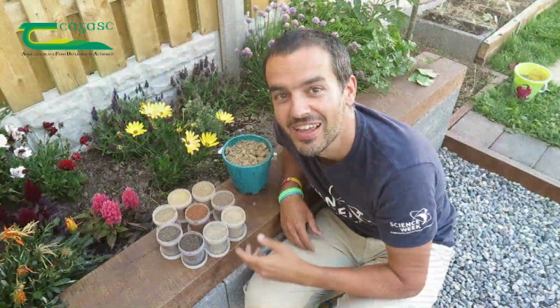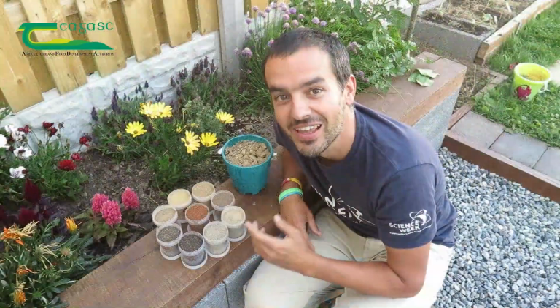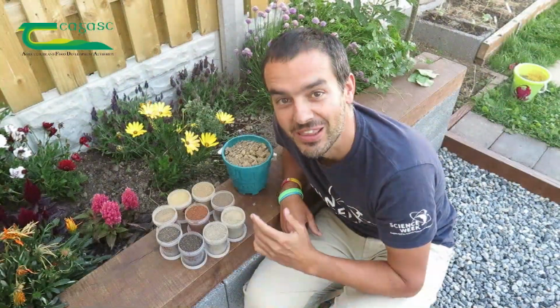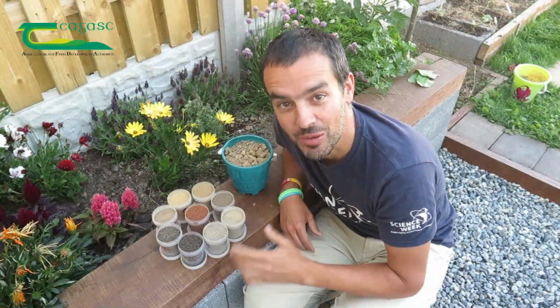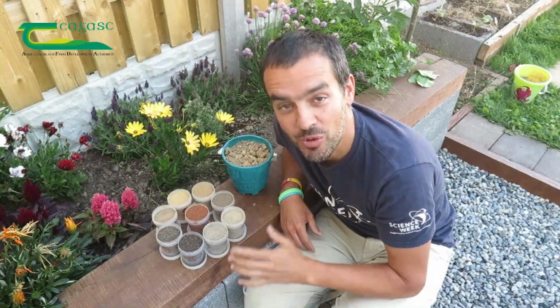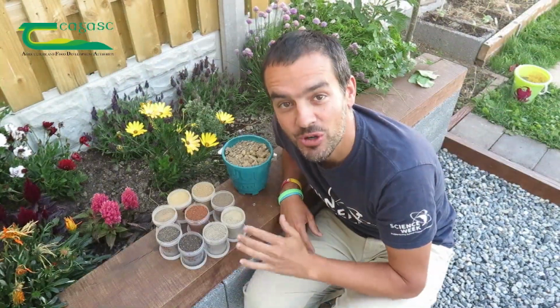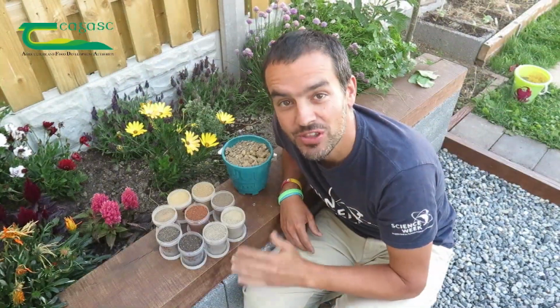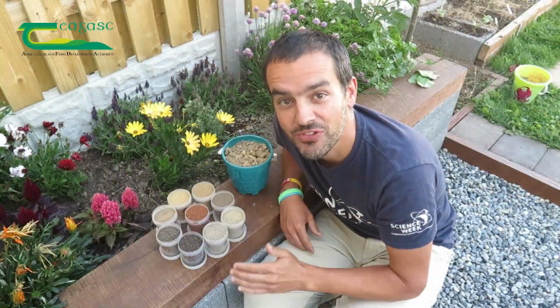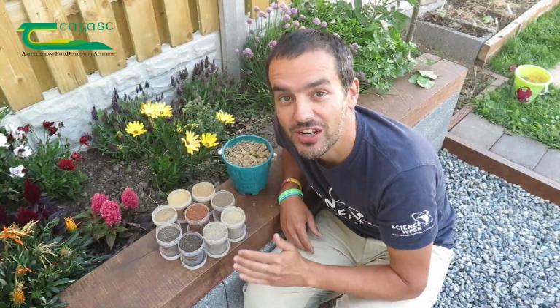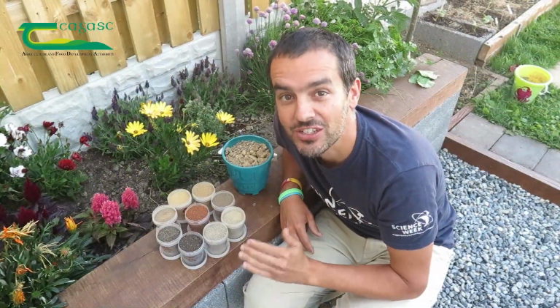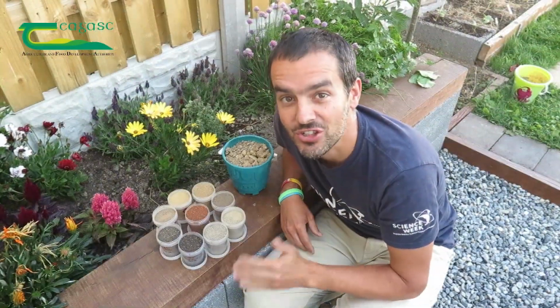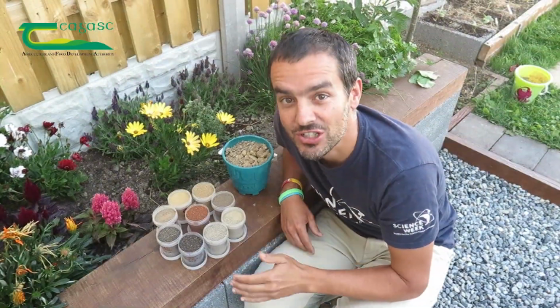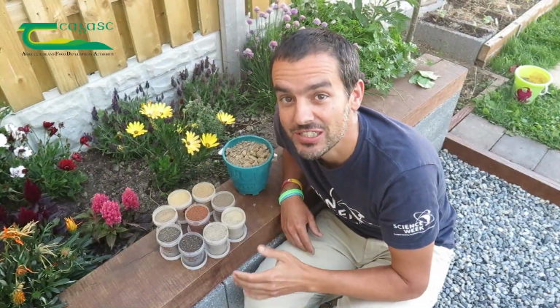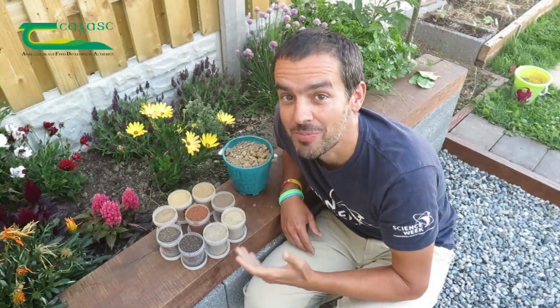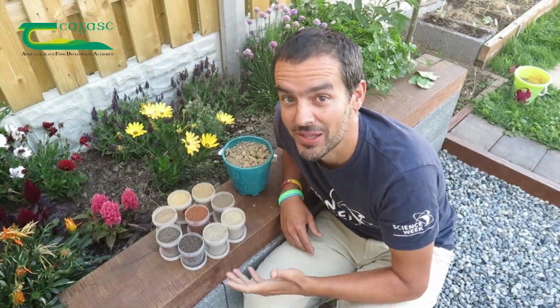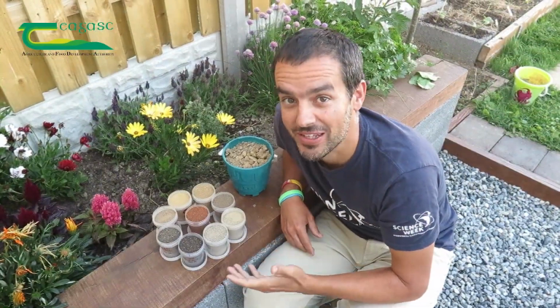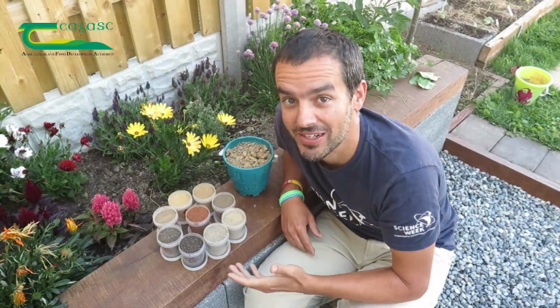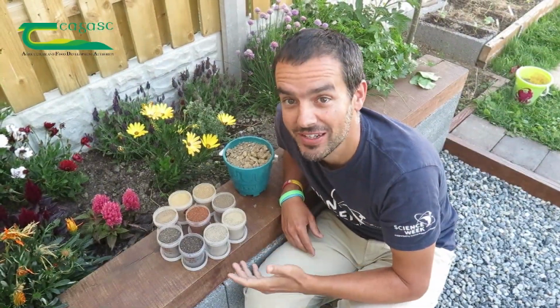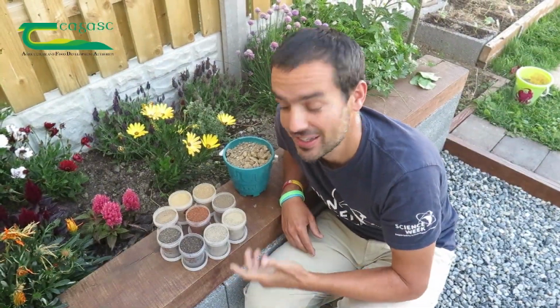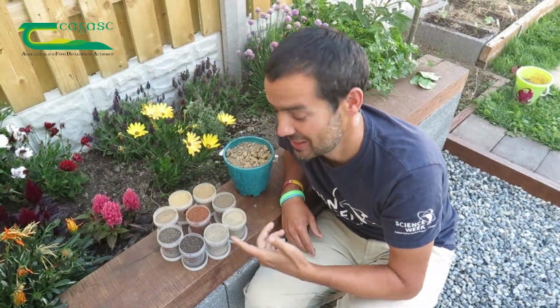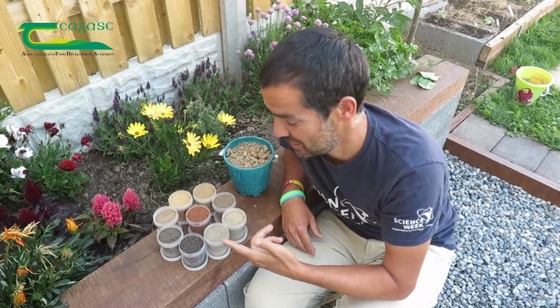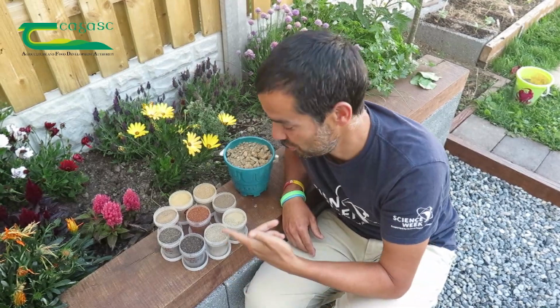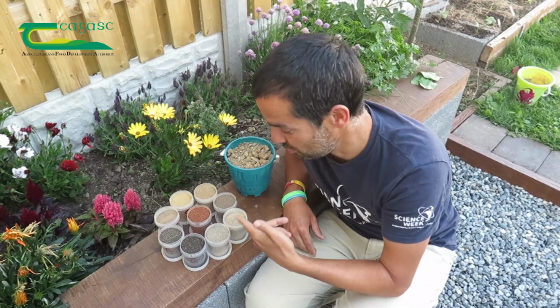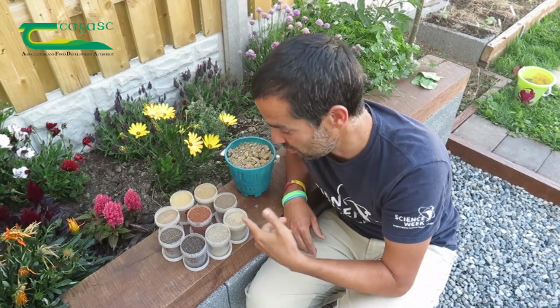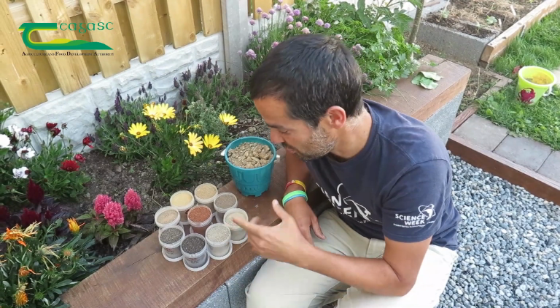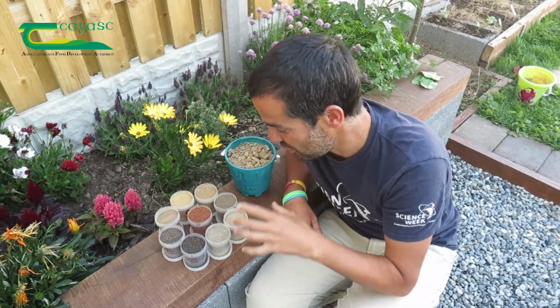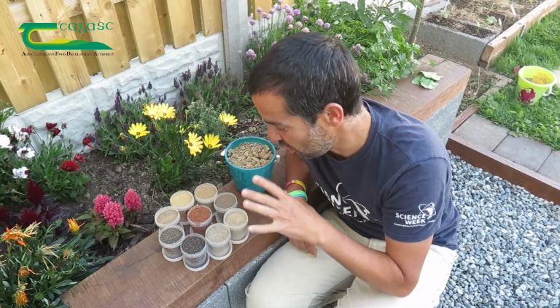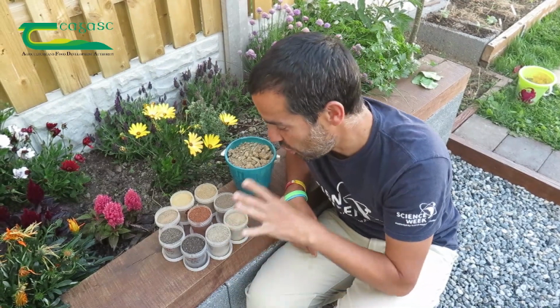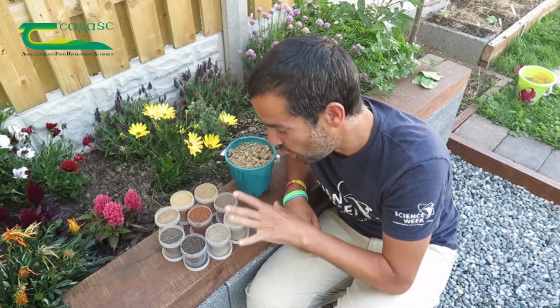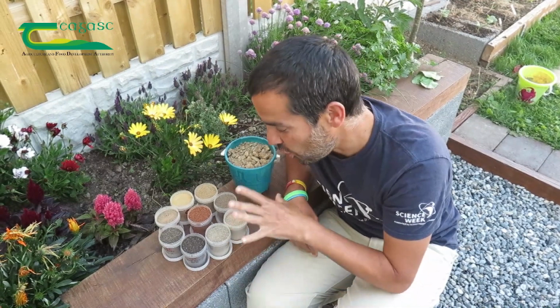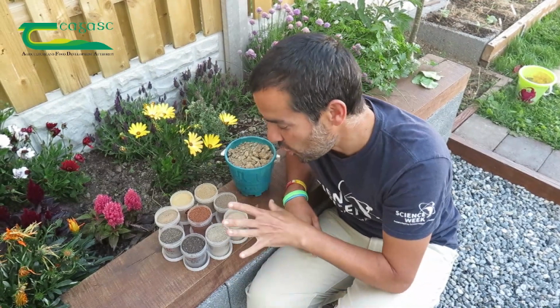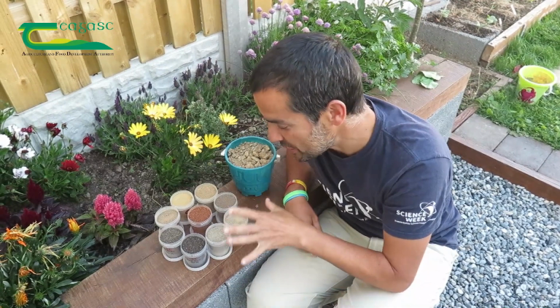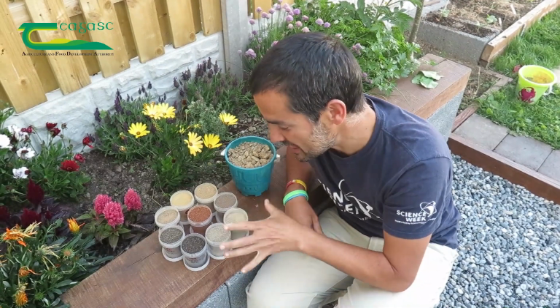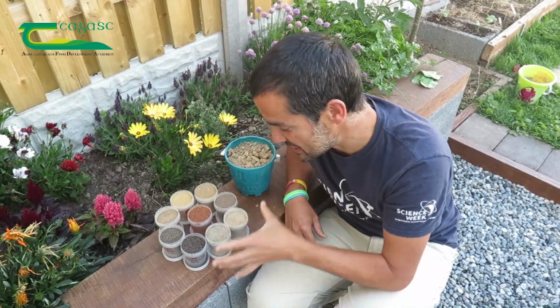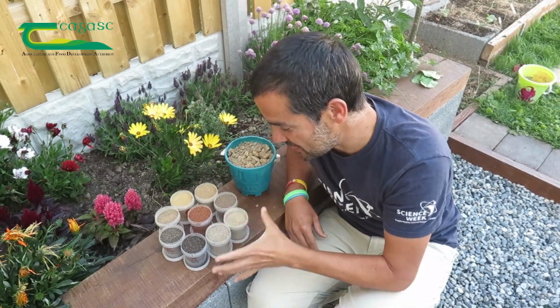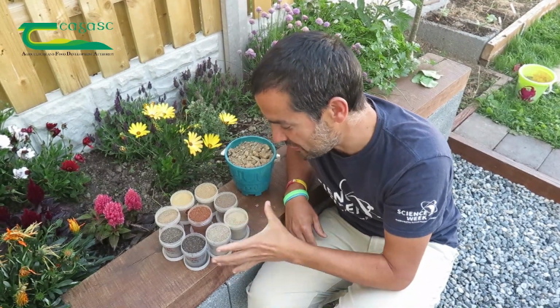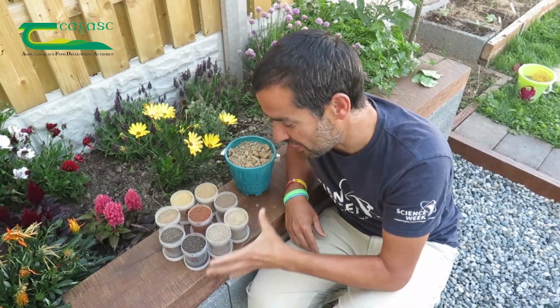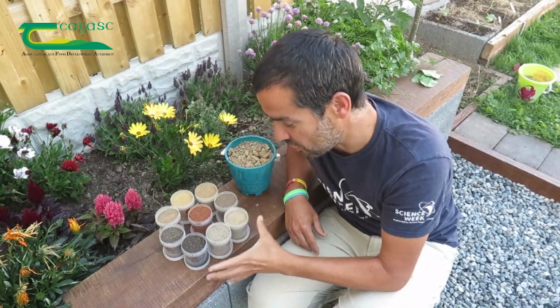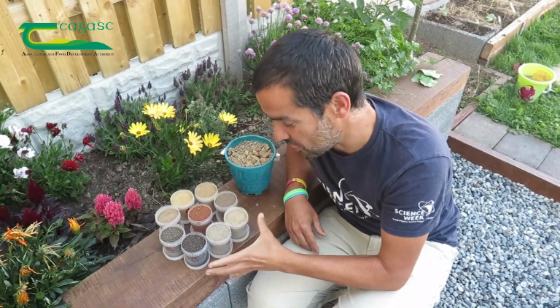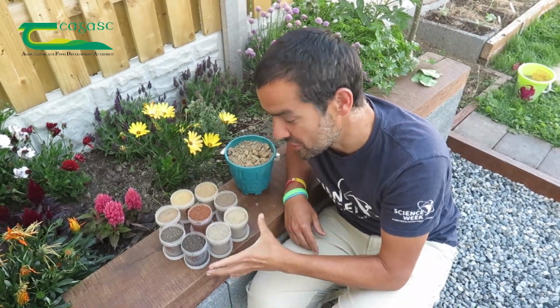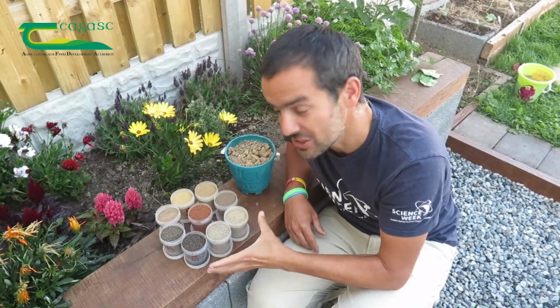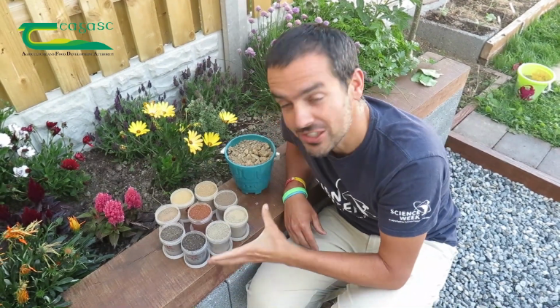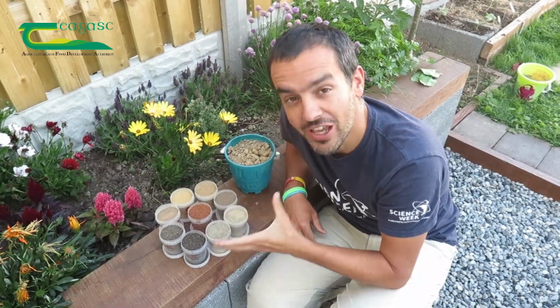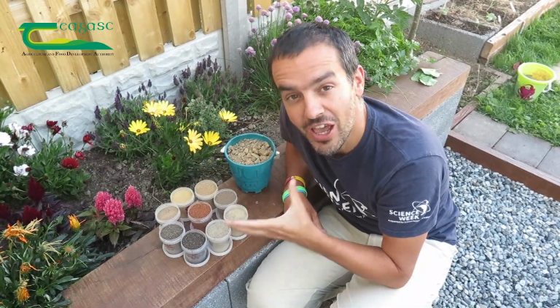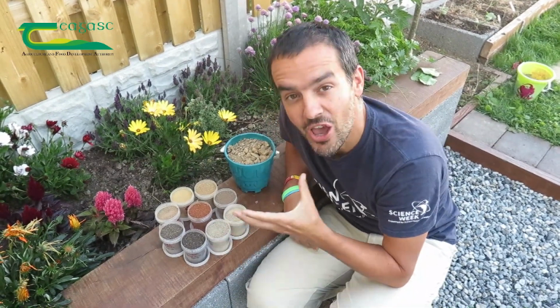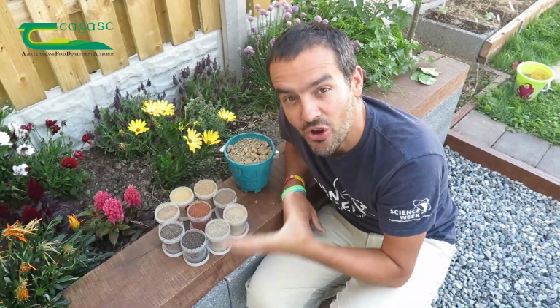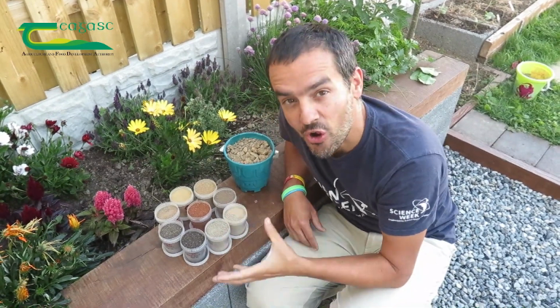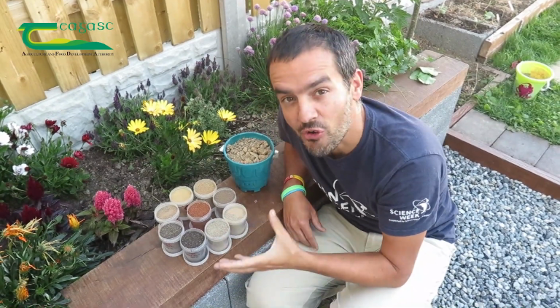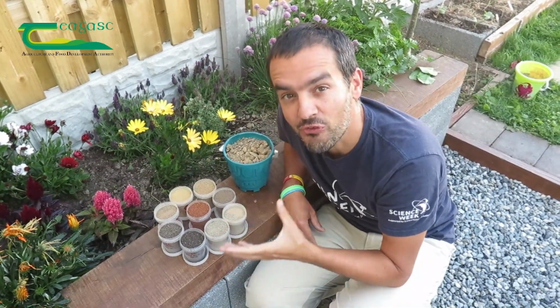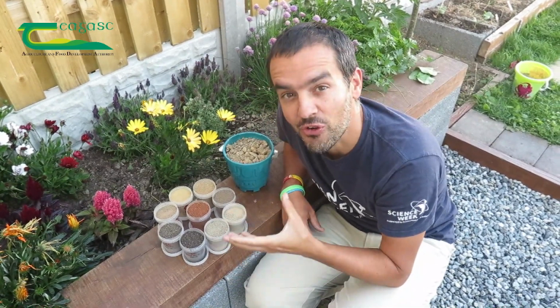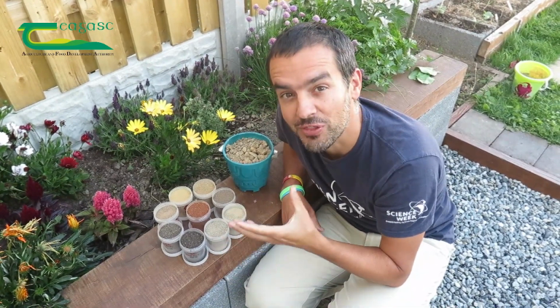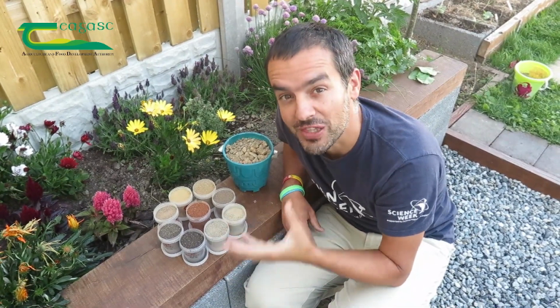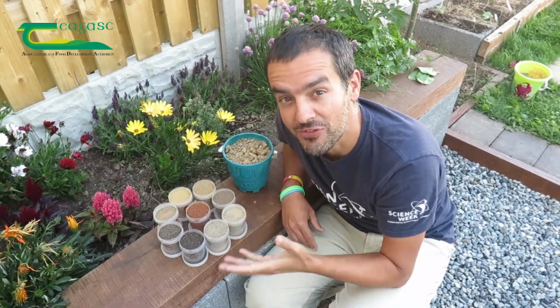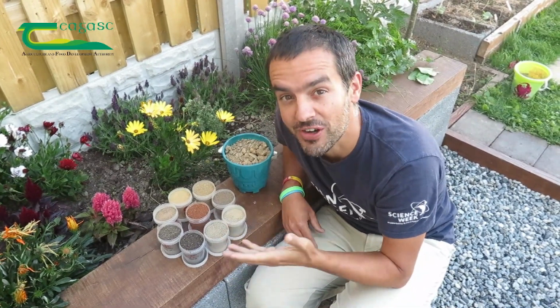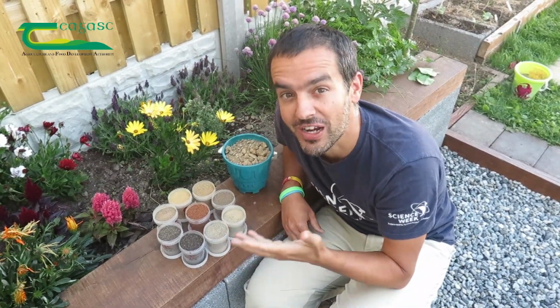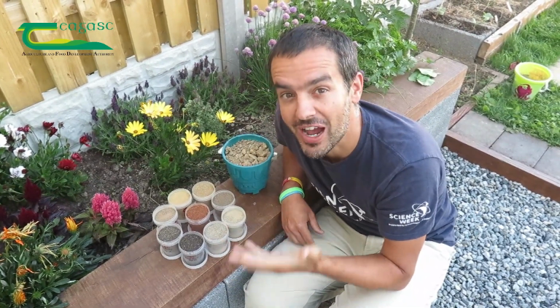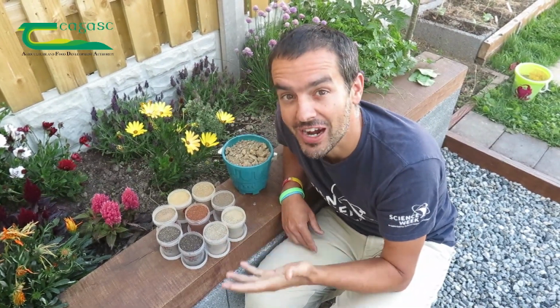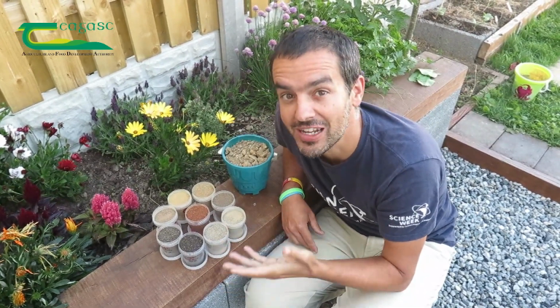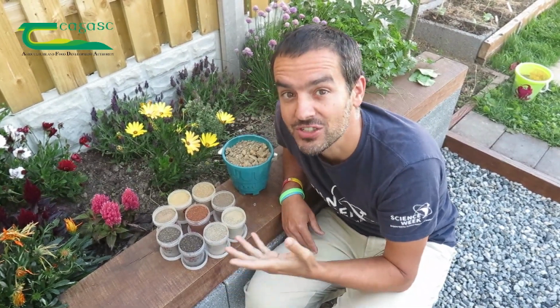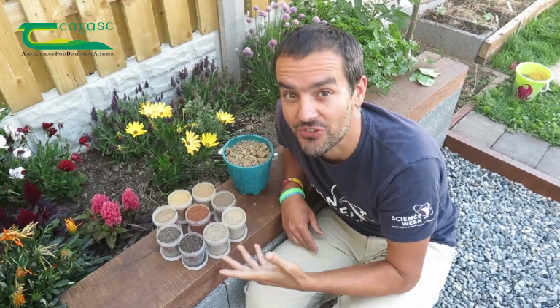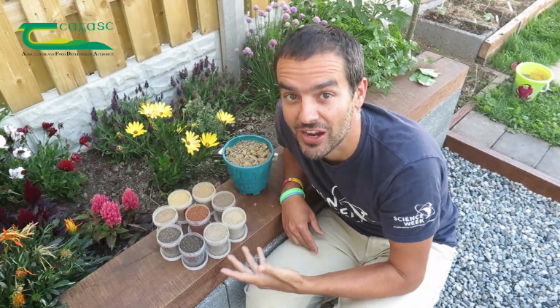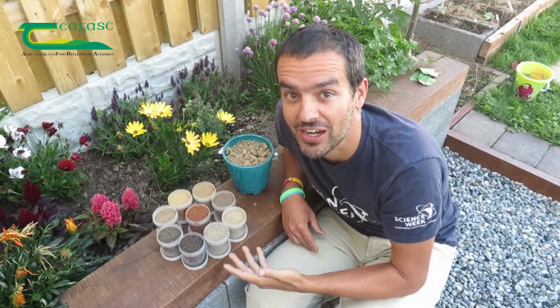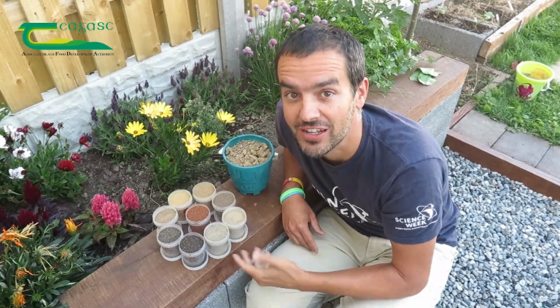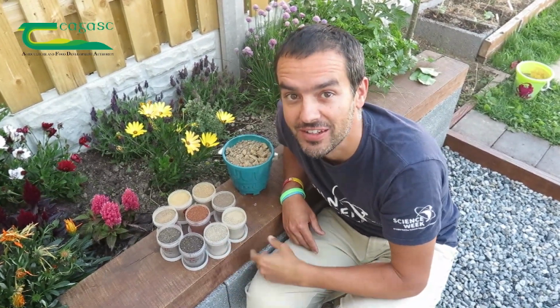The more different soils, the better. Look, all these different colors come from different areas of the island.